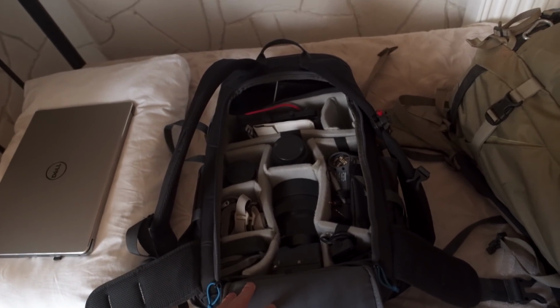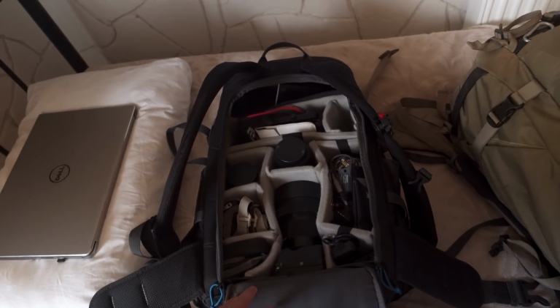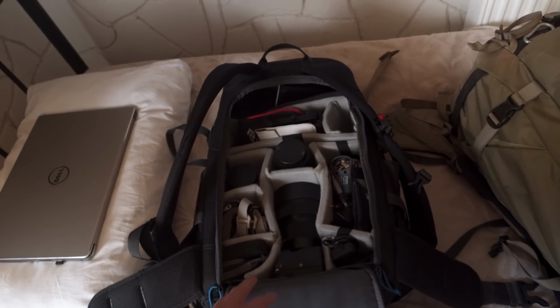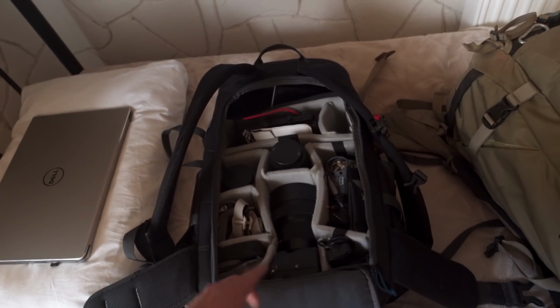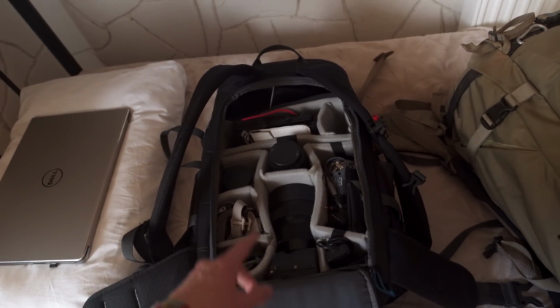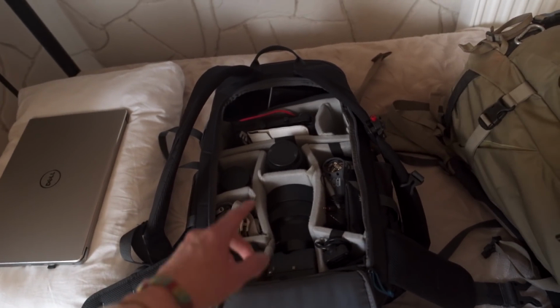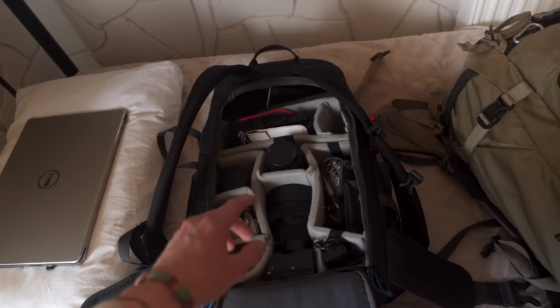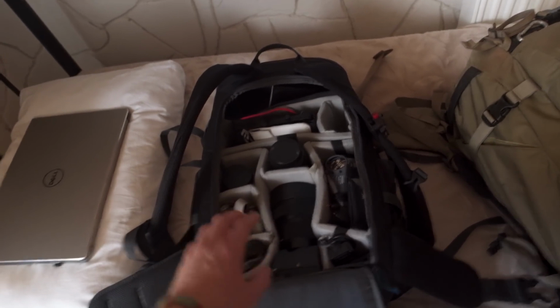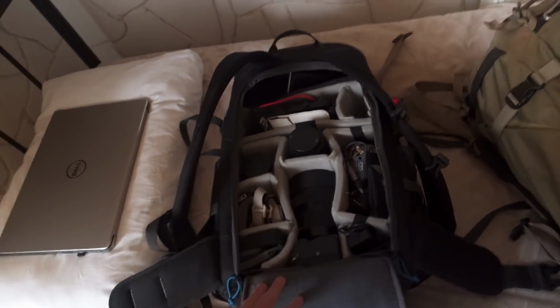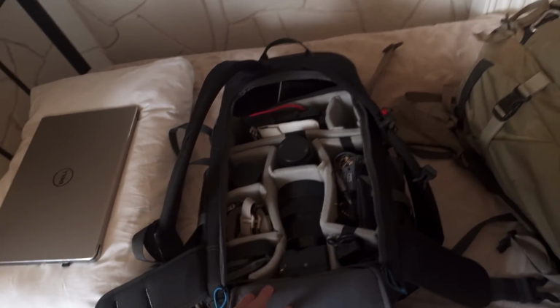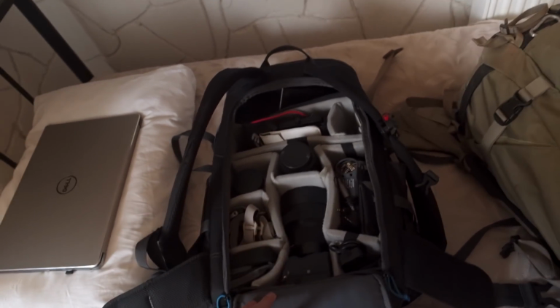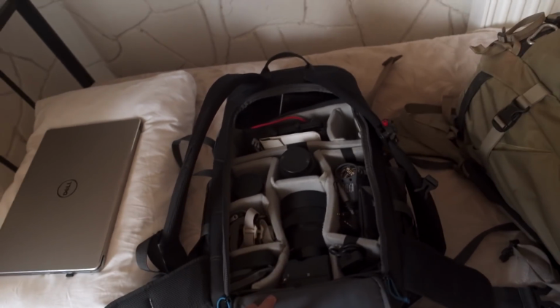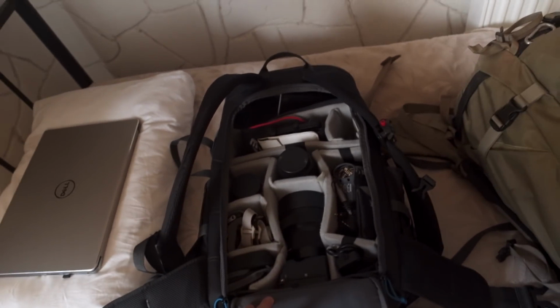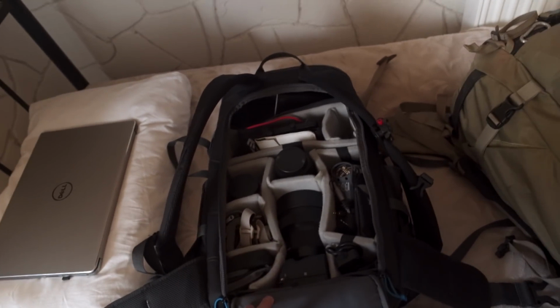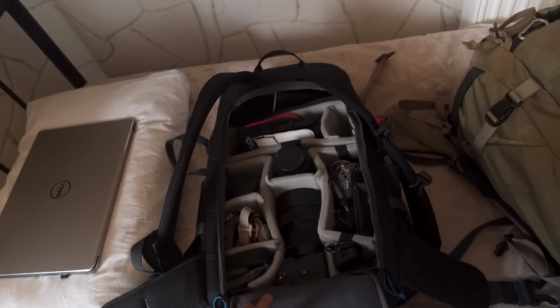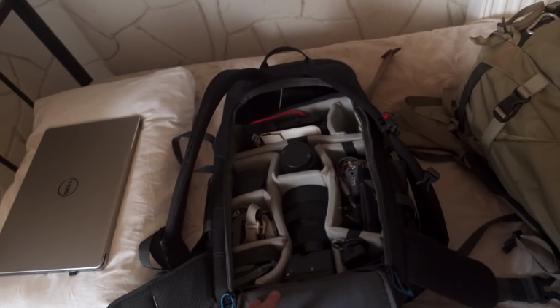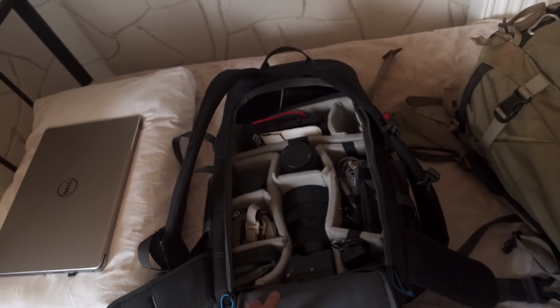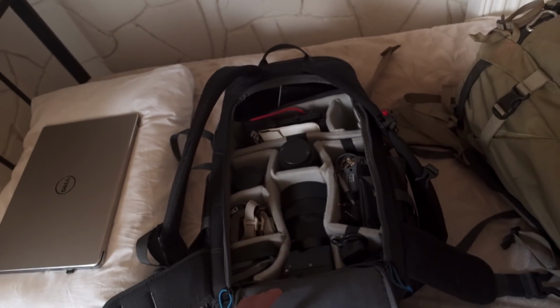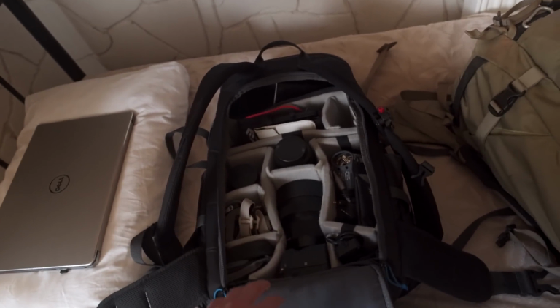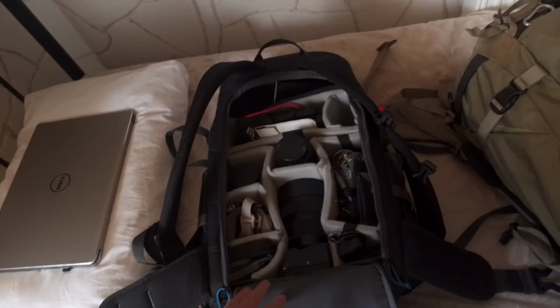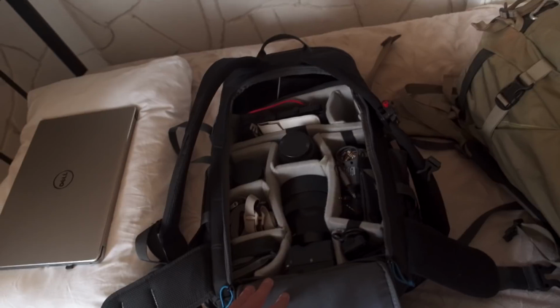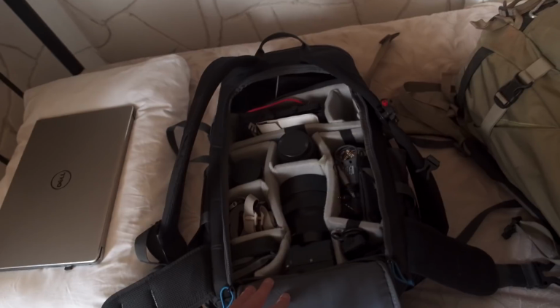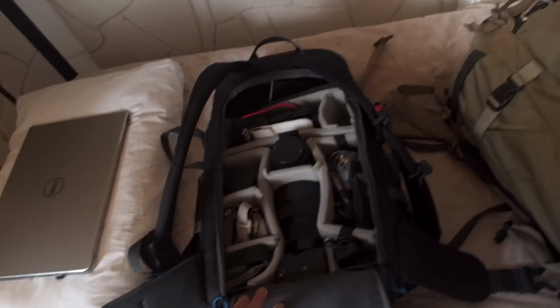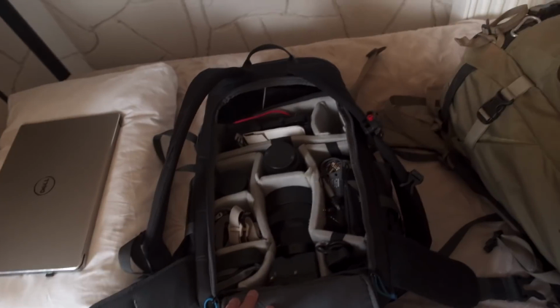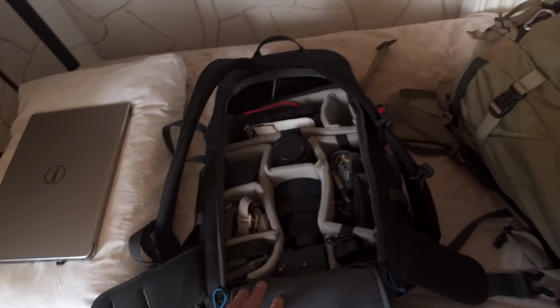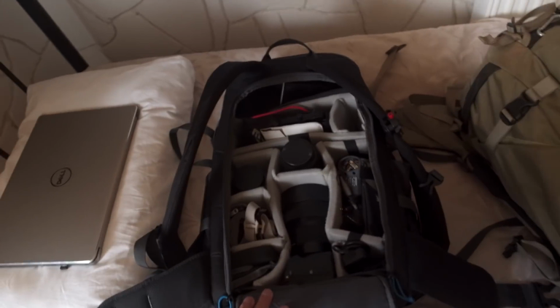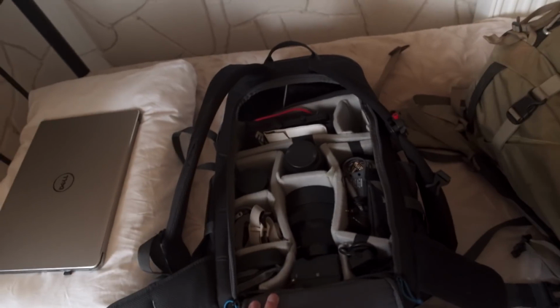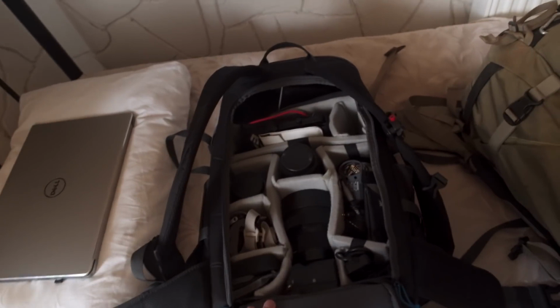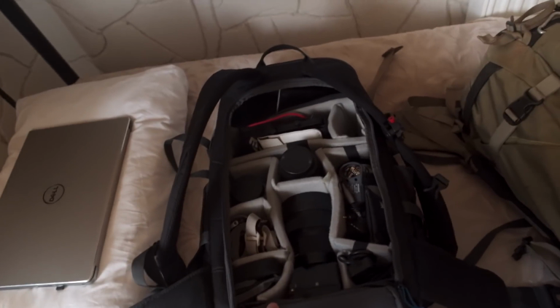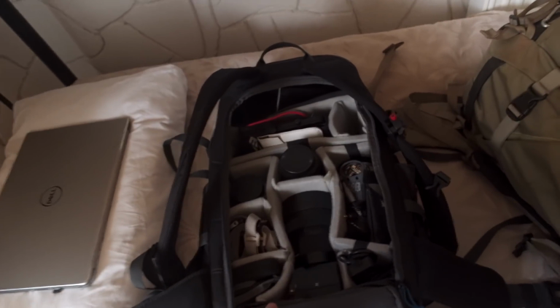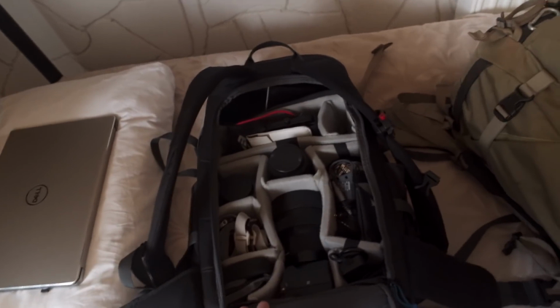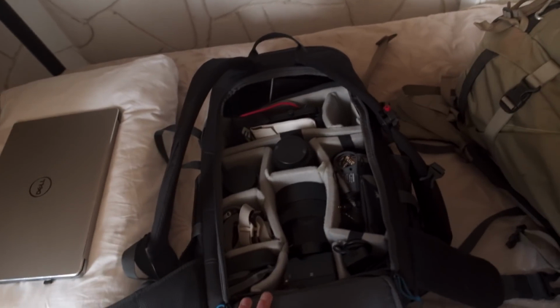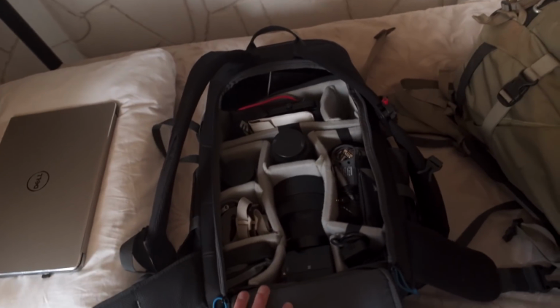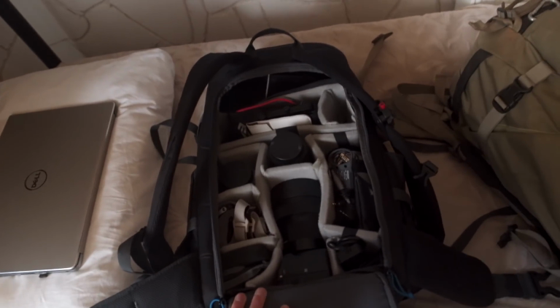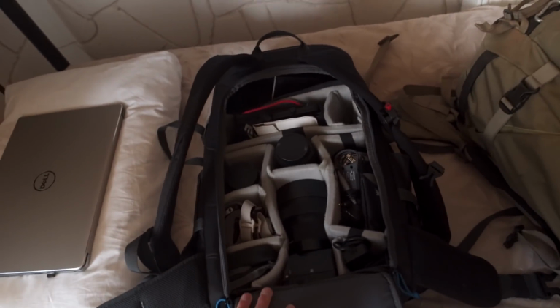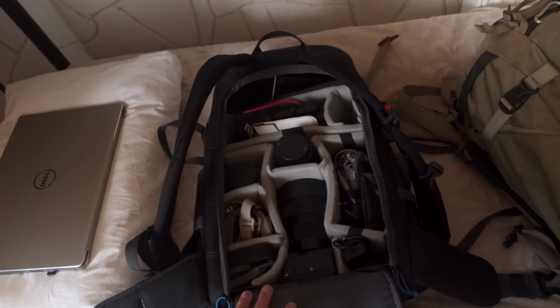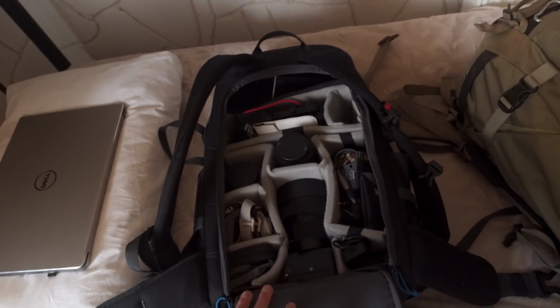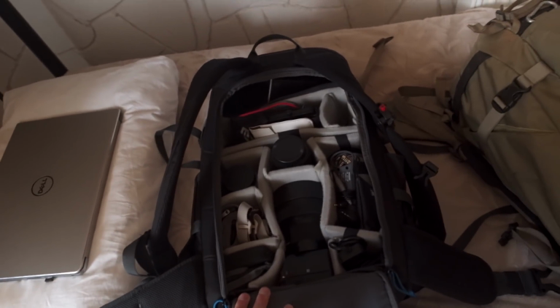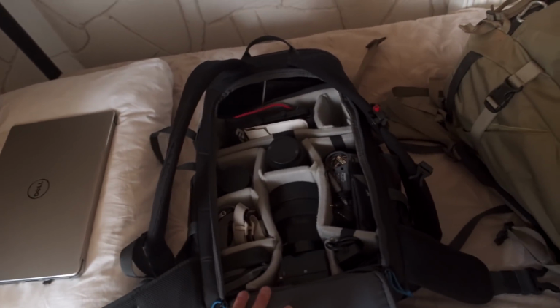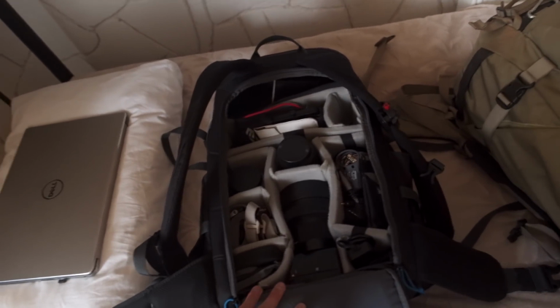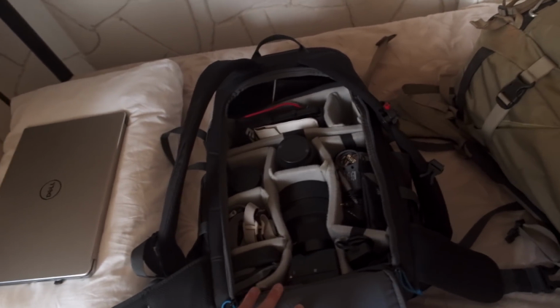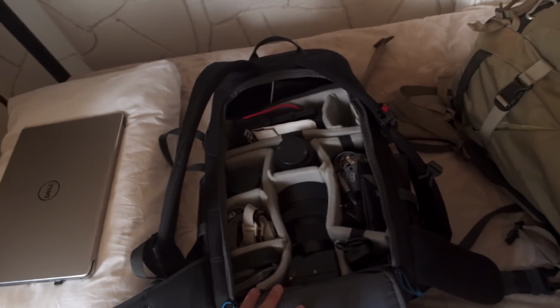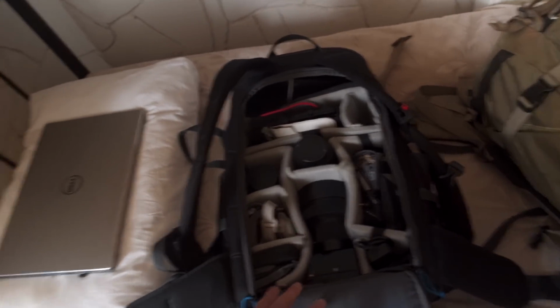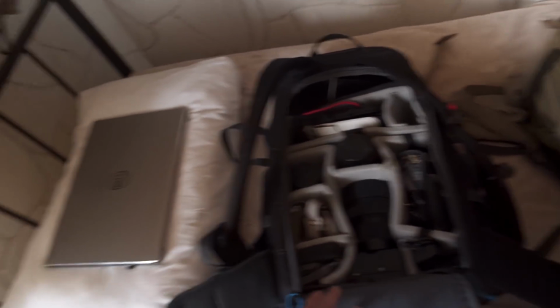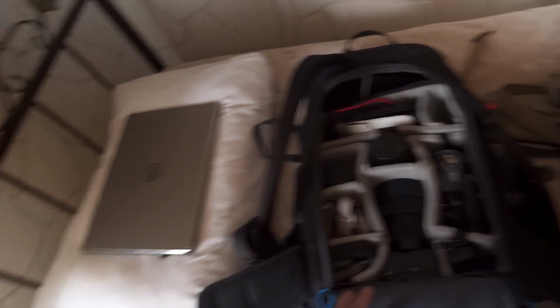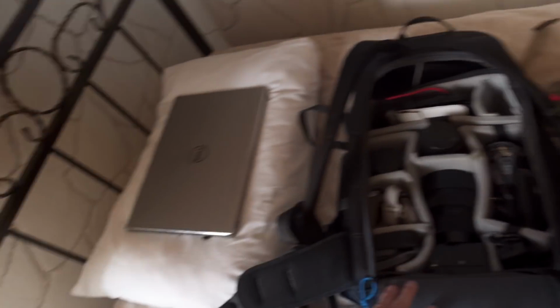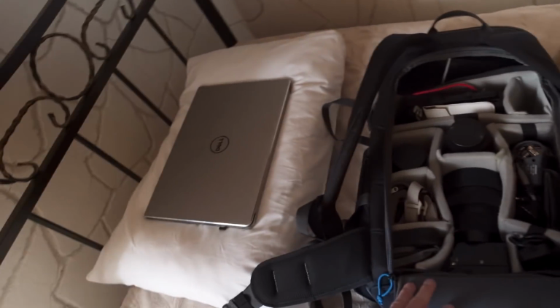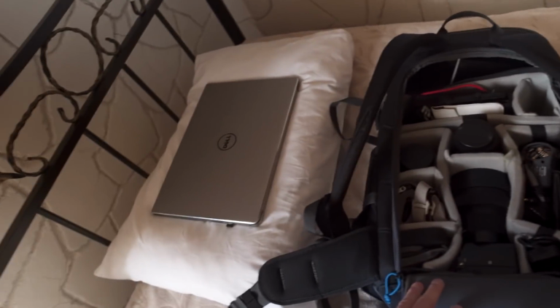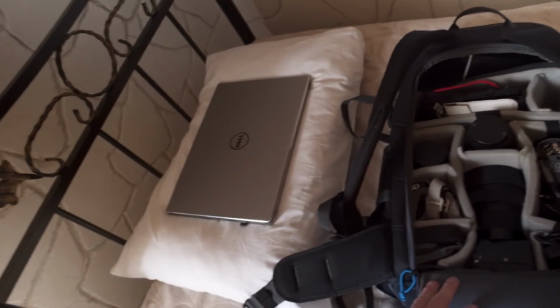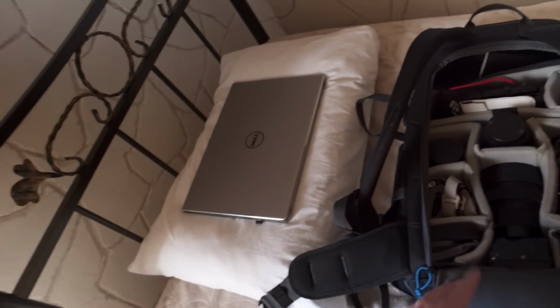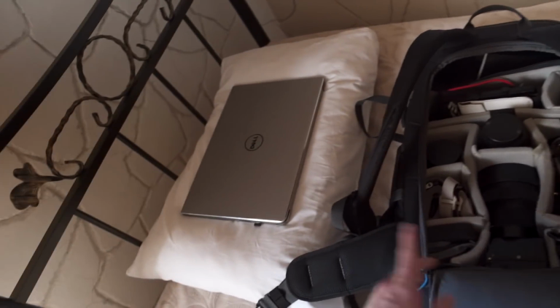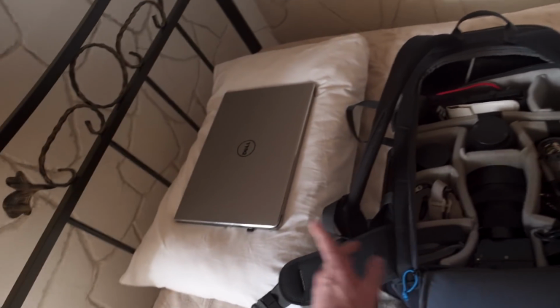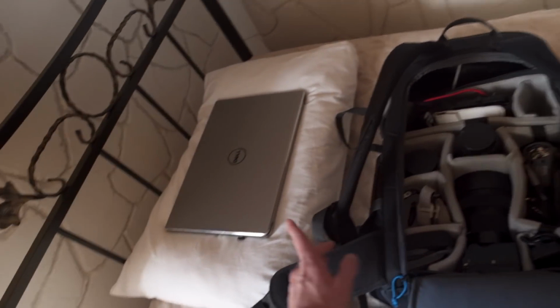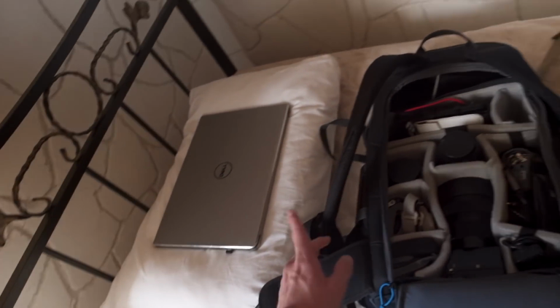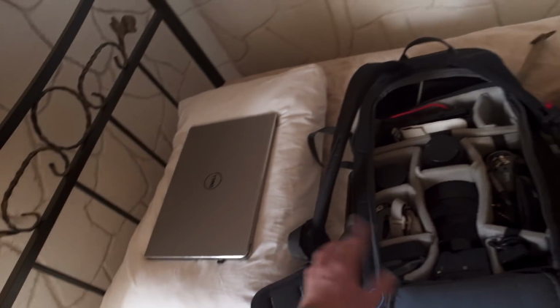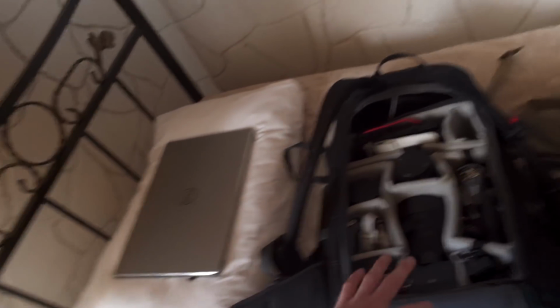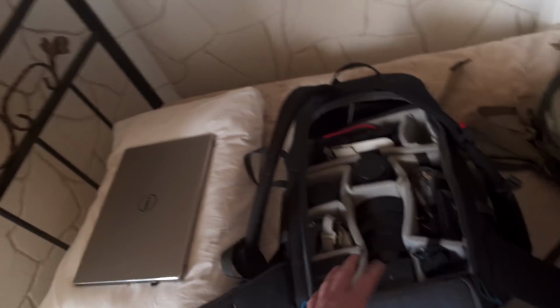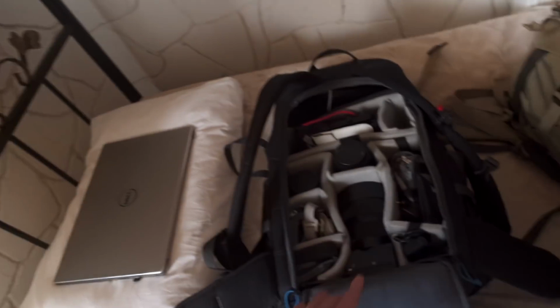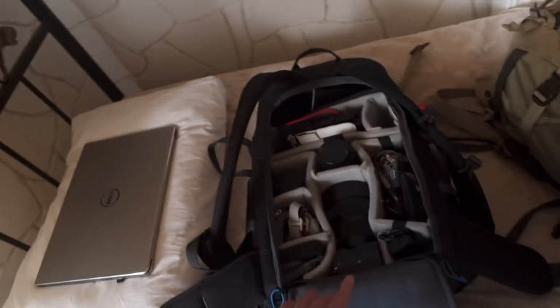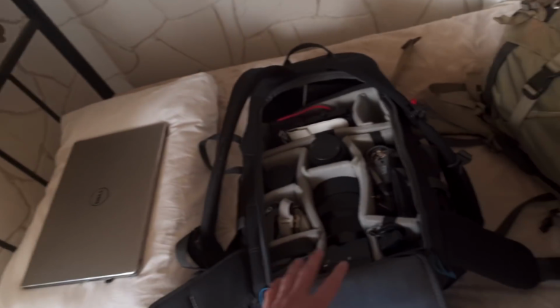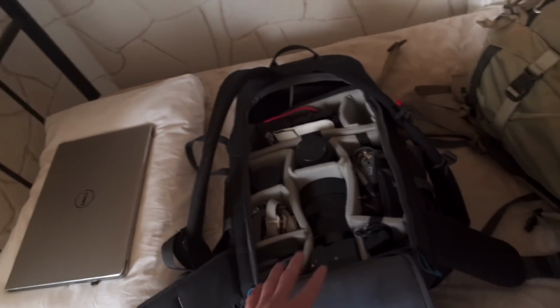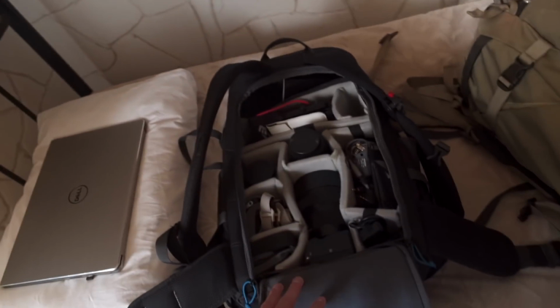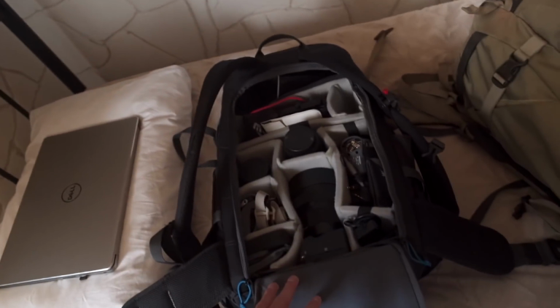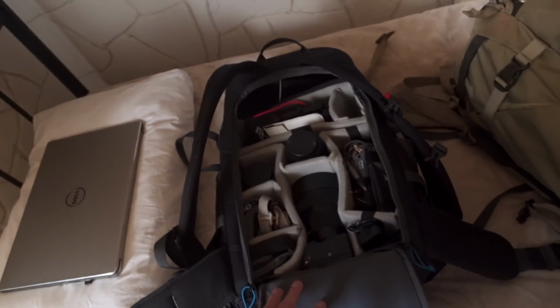You can get a ton of stuff in here — I've got all my camera gear in here, my laptop, and a few other bits and bobs.